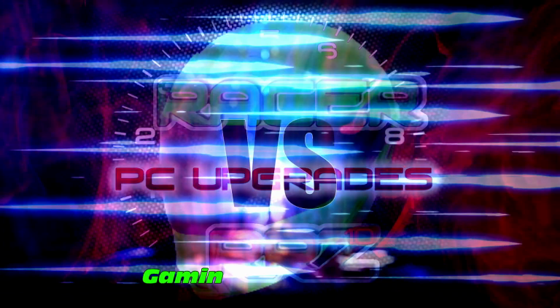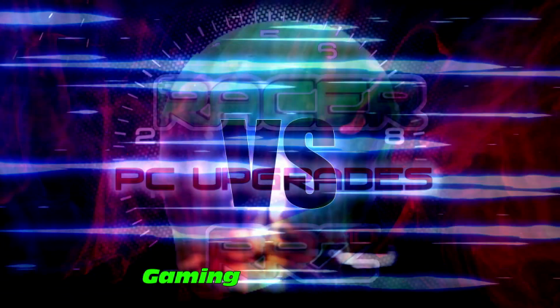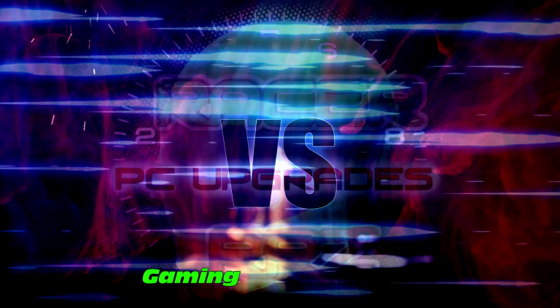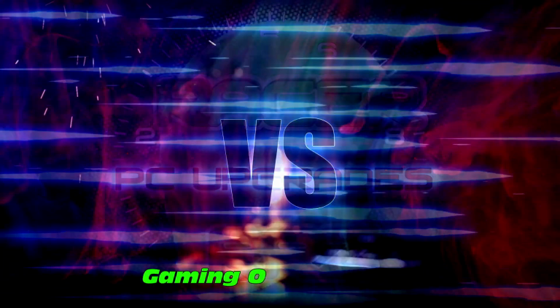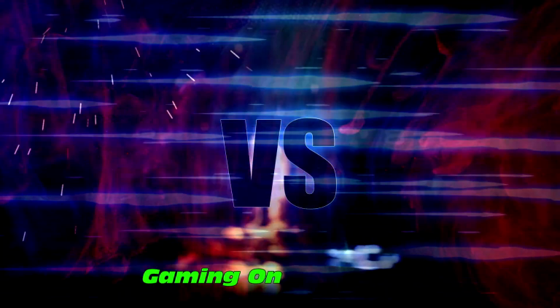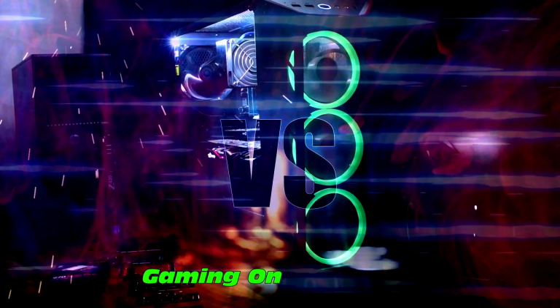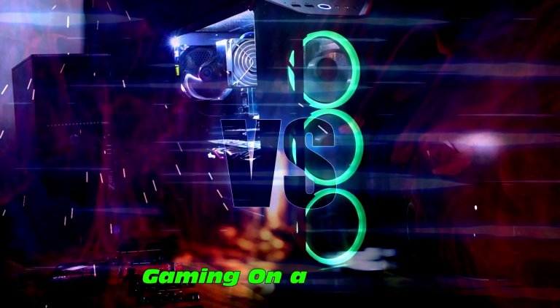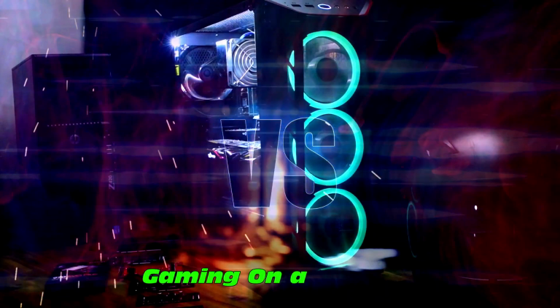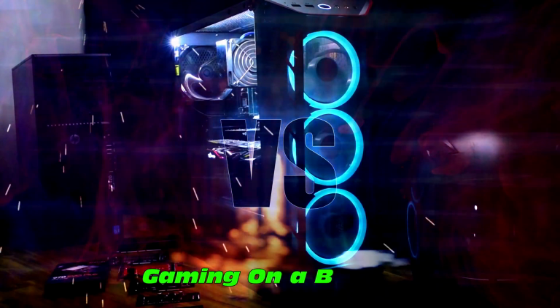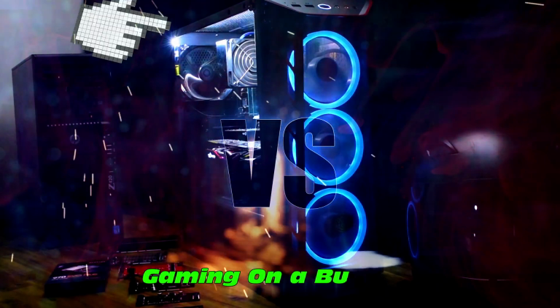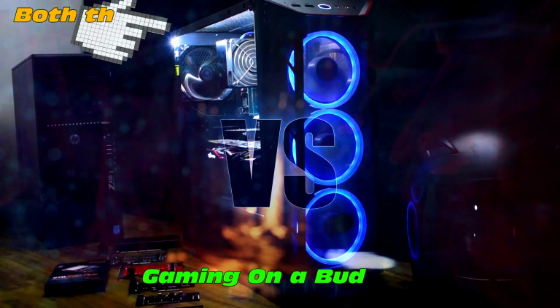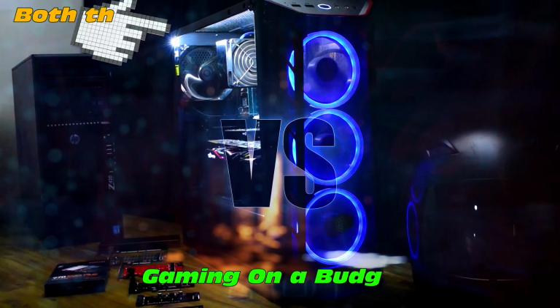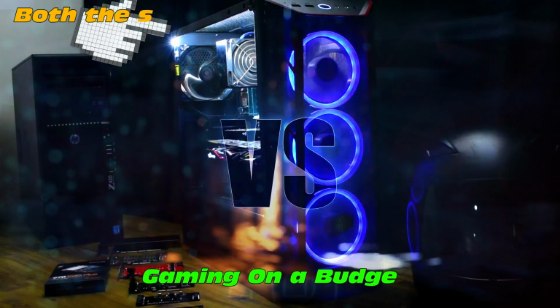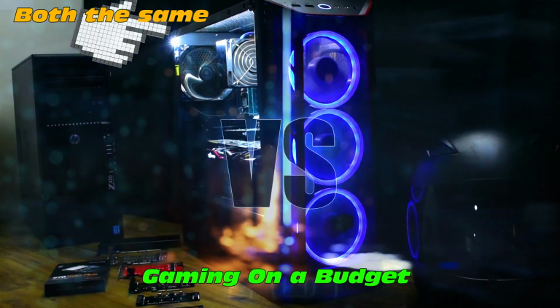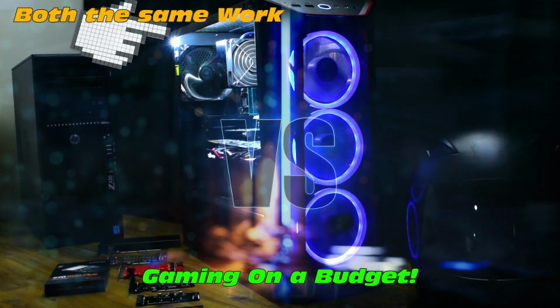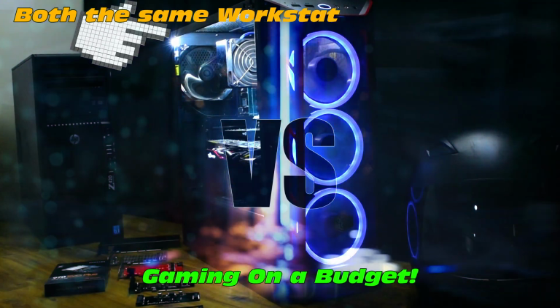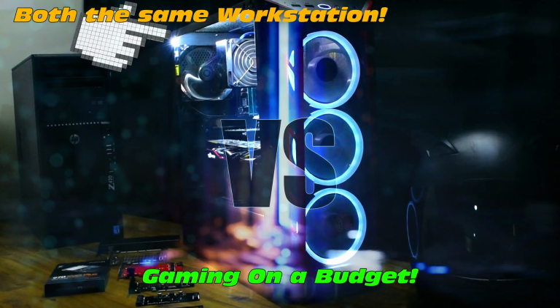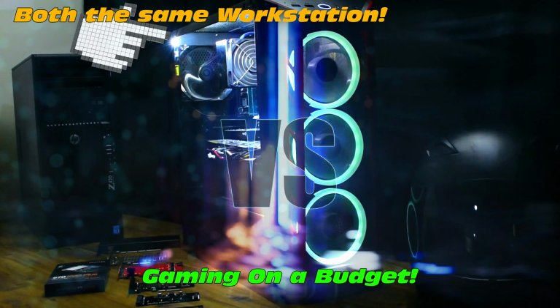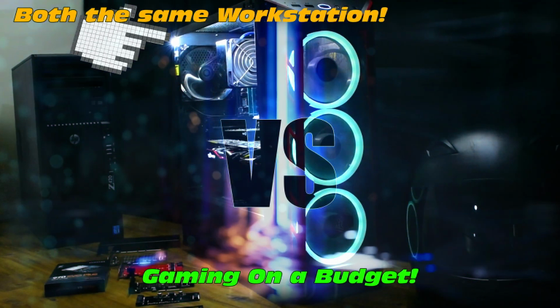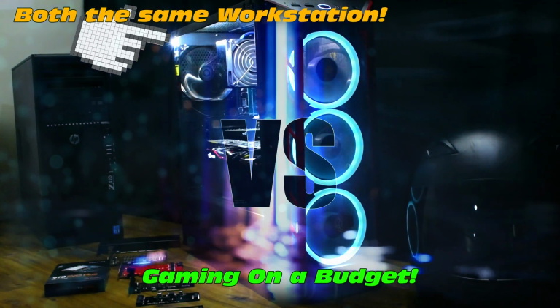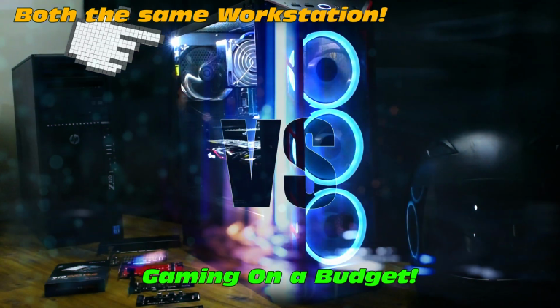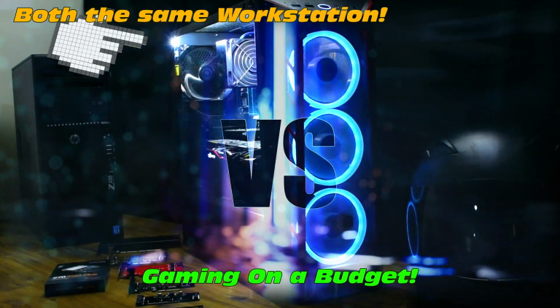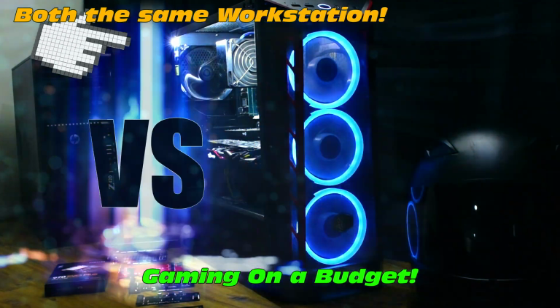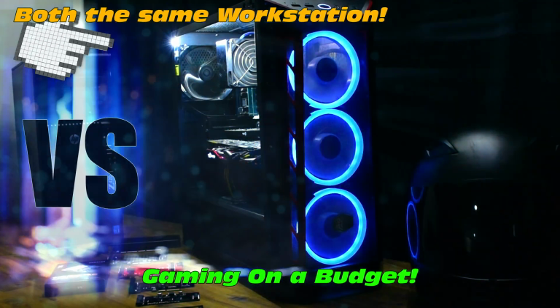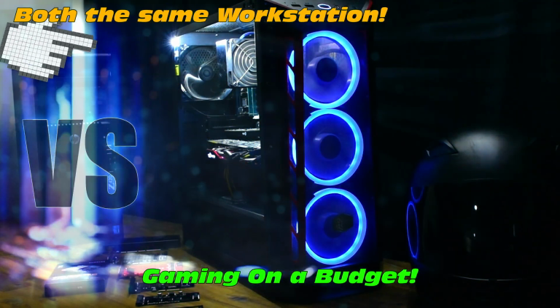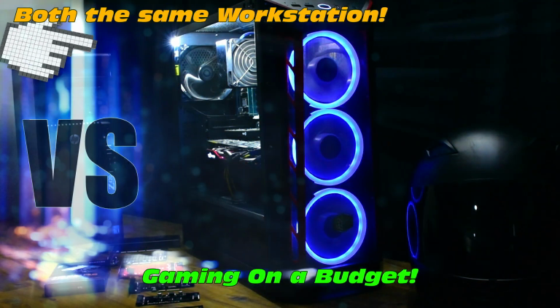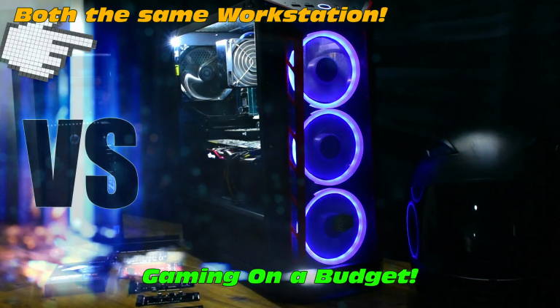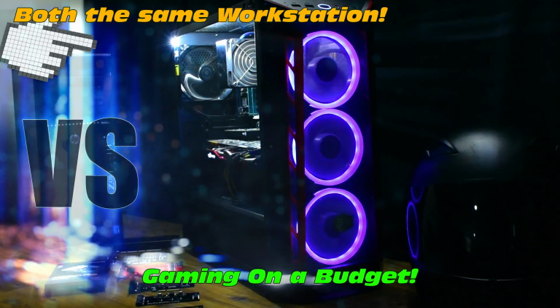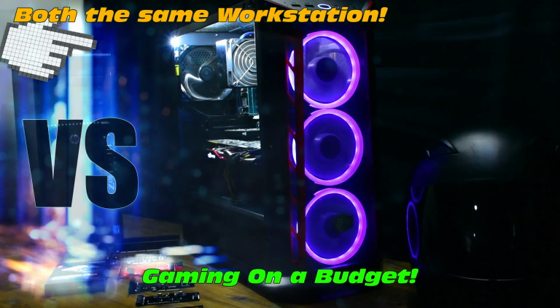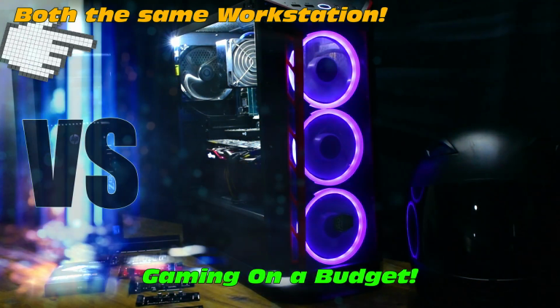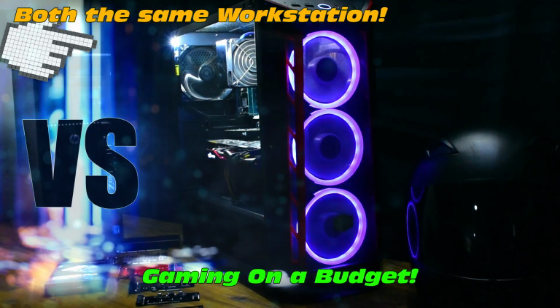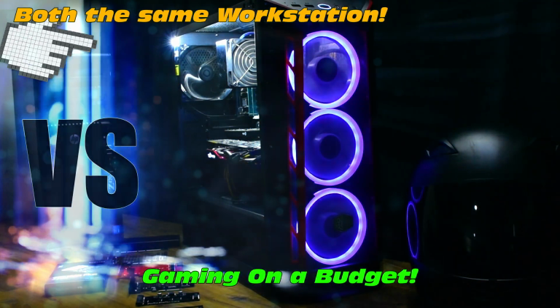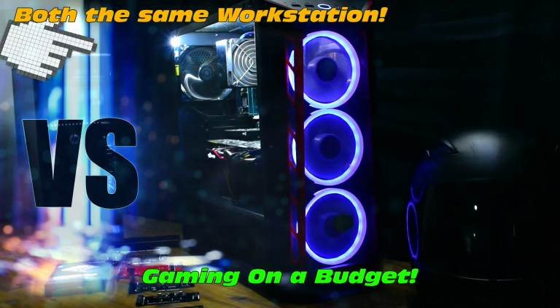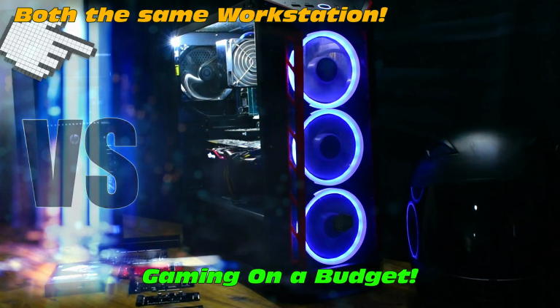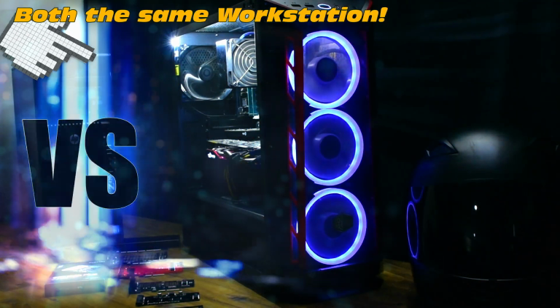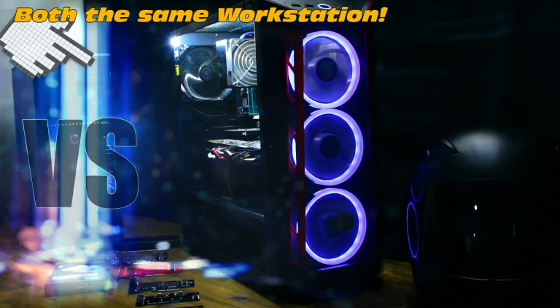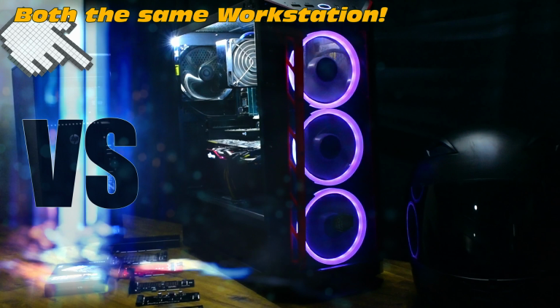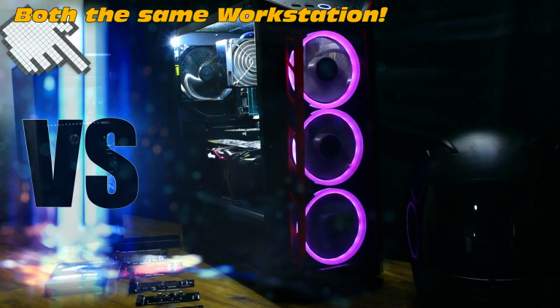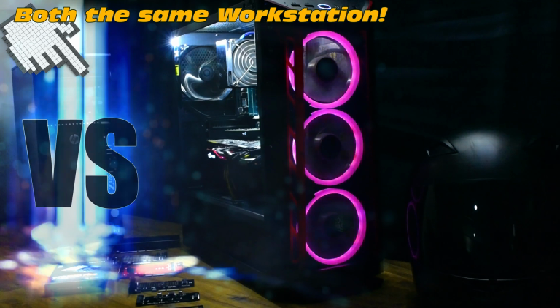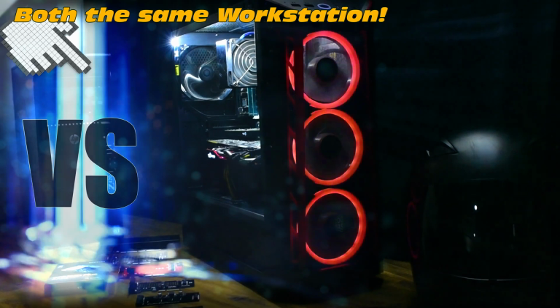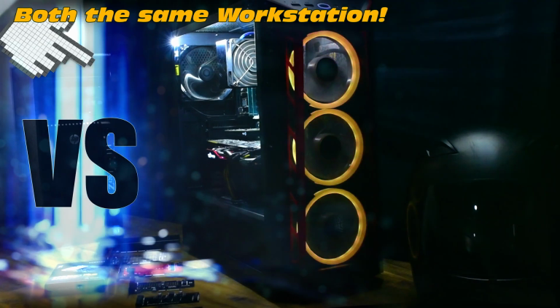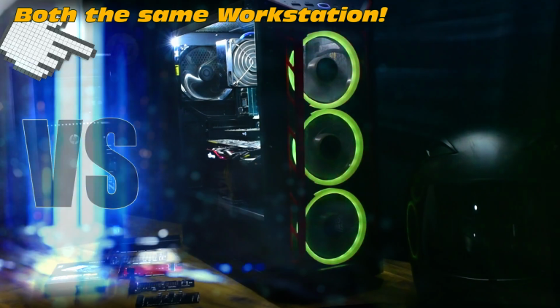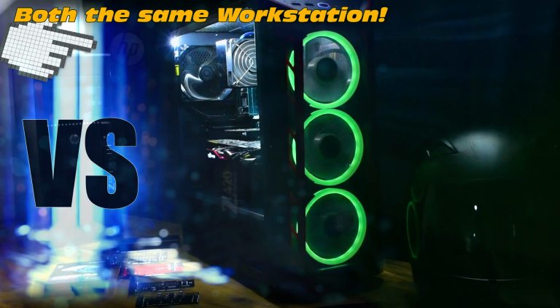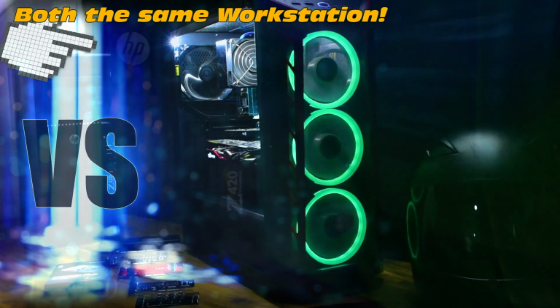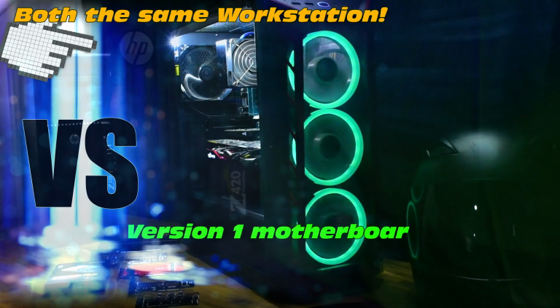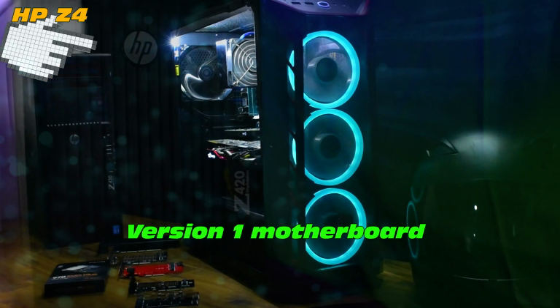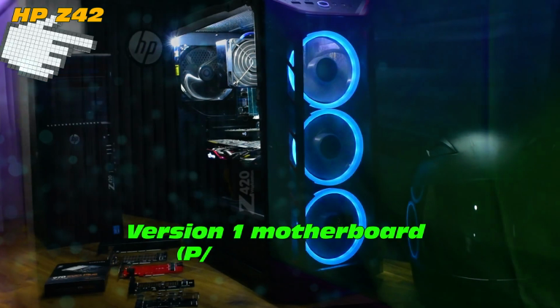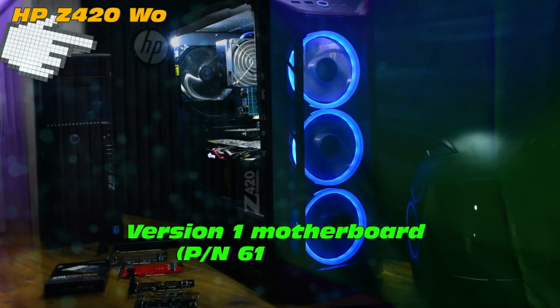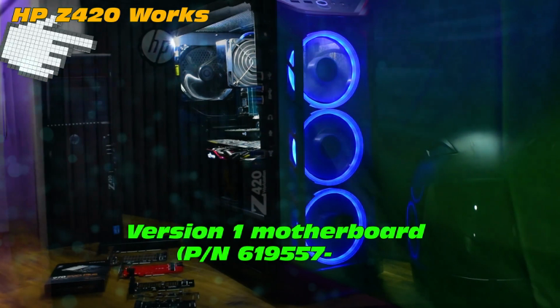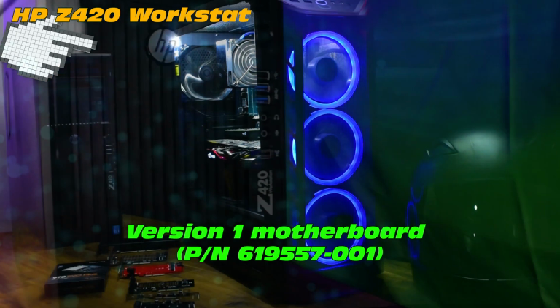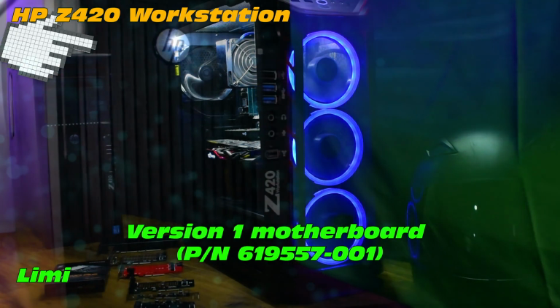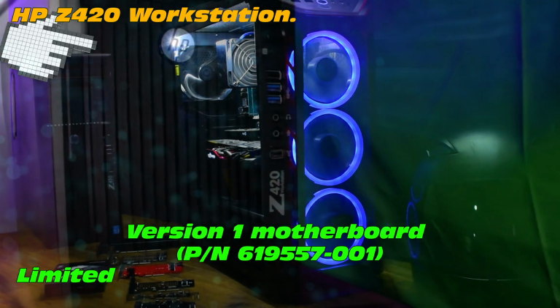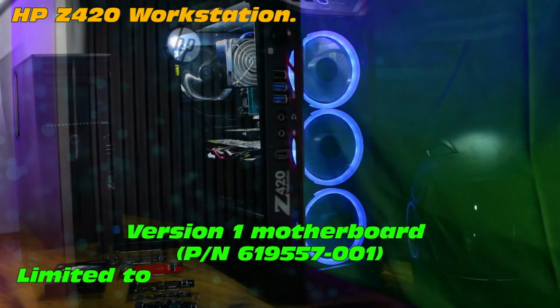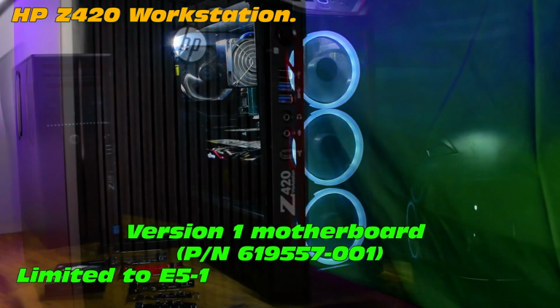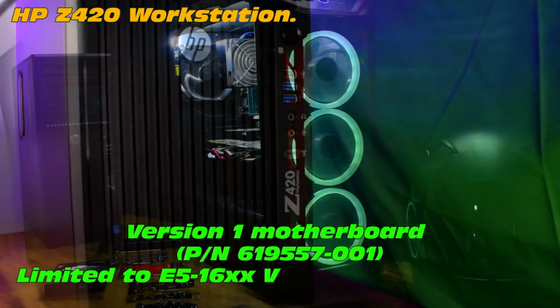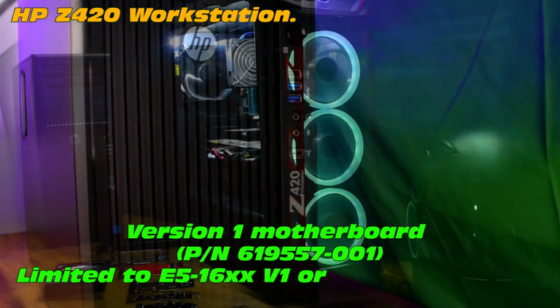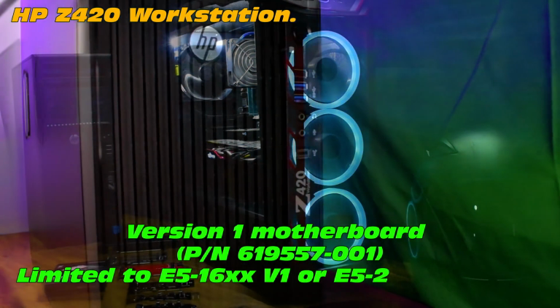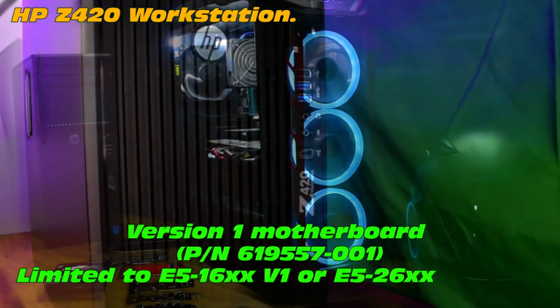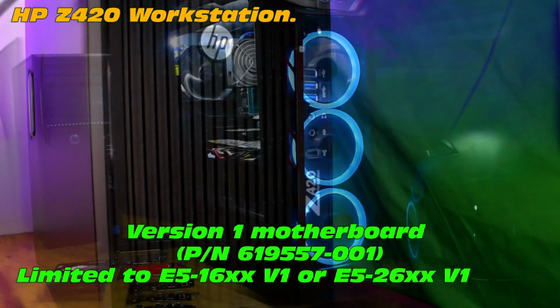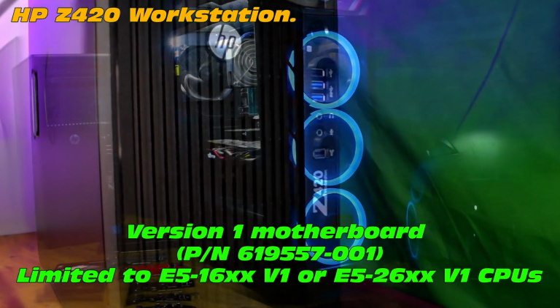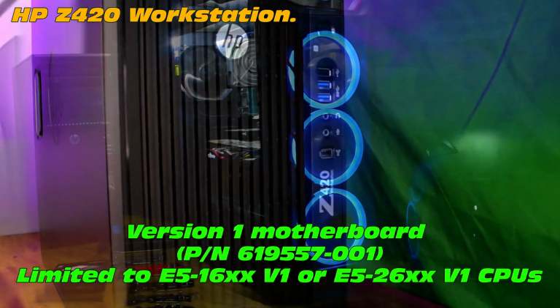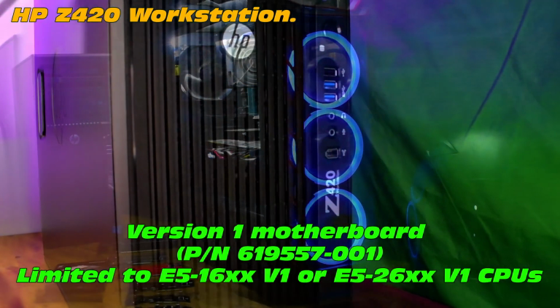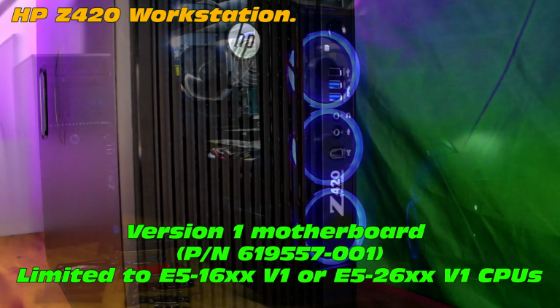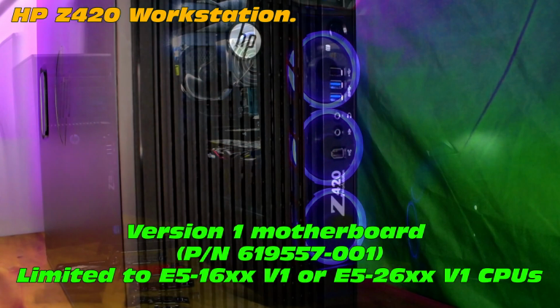Gaming on a budget! Both the same workstation. This is the HP Z420 workstation.